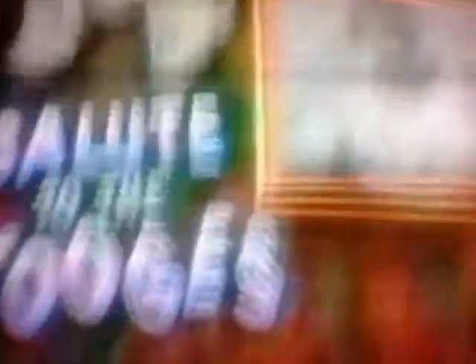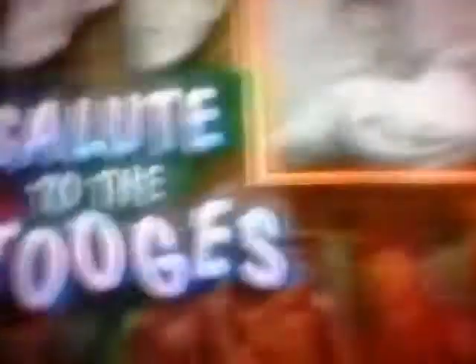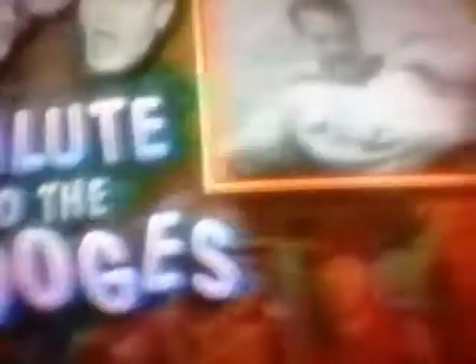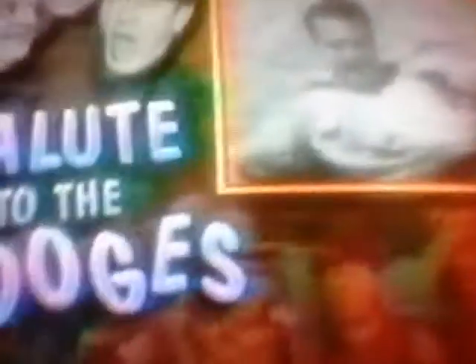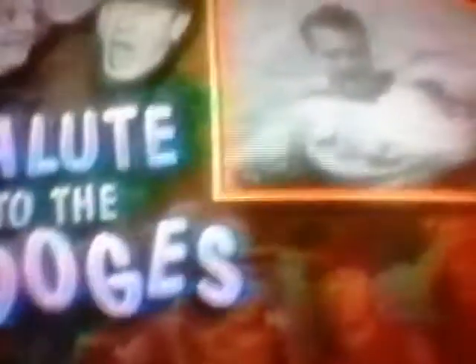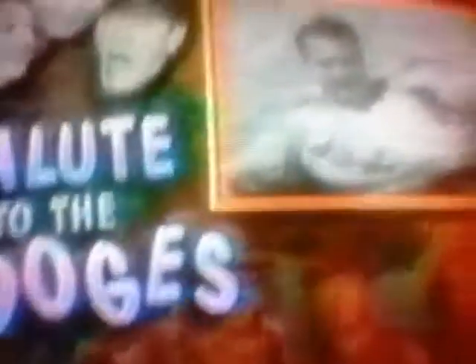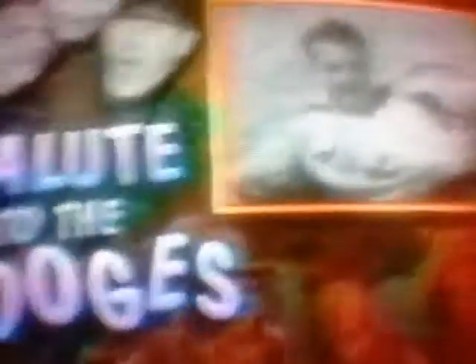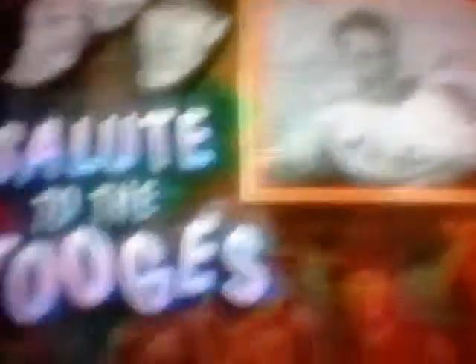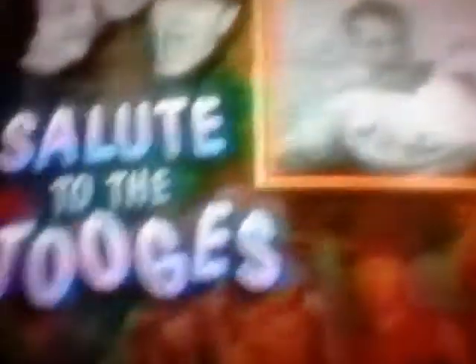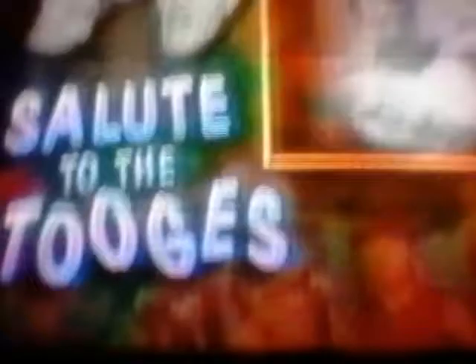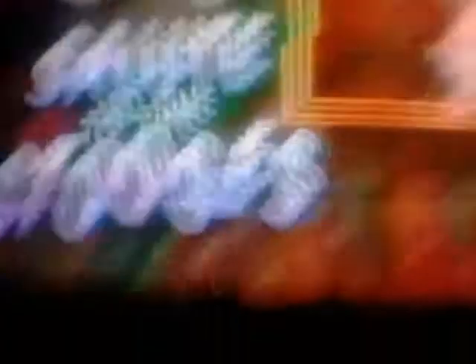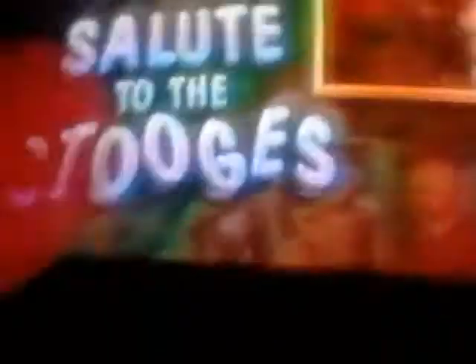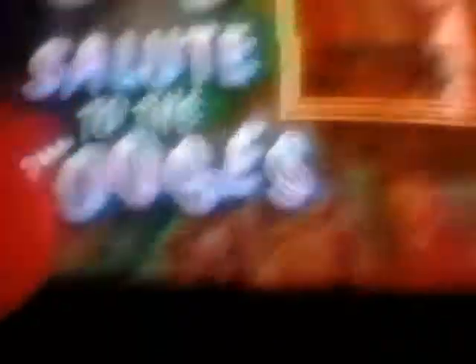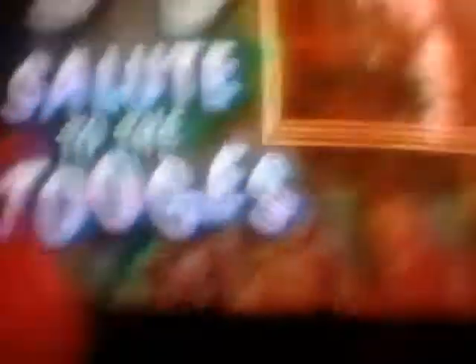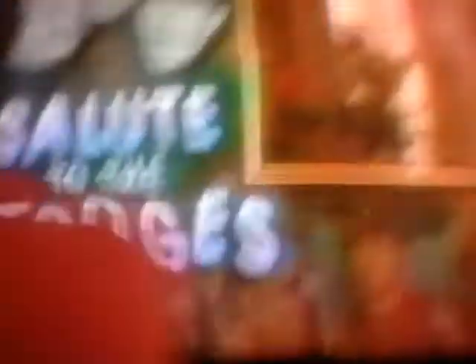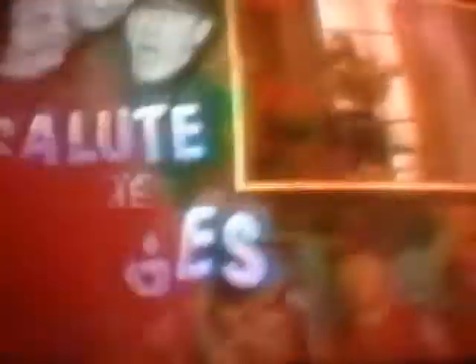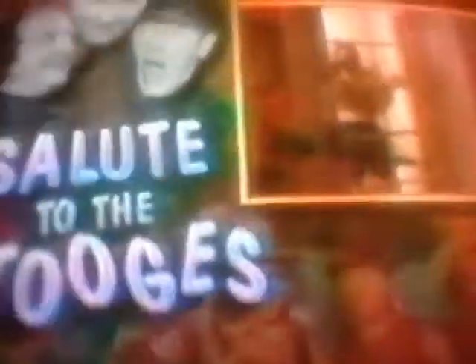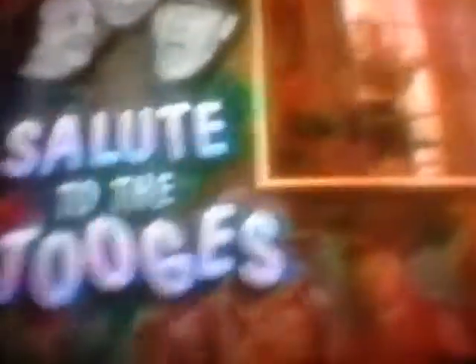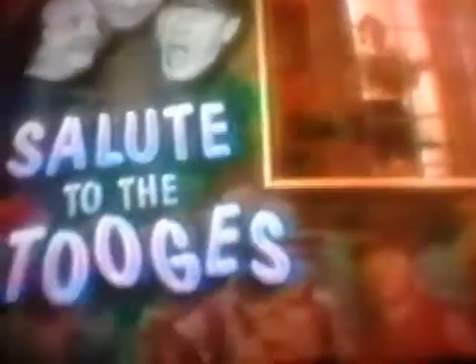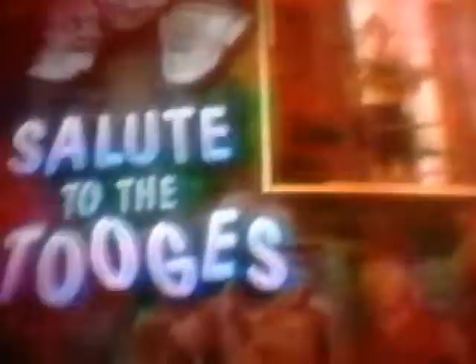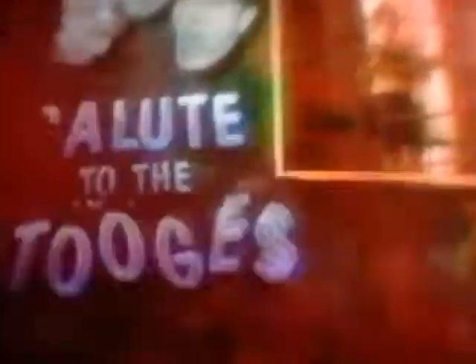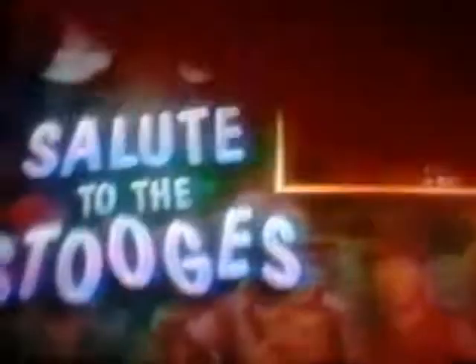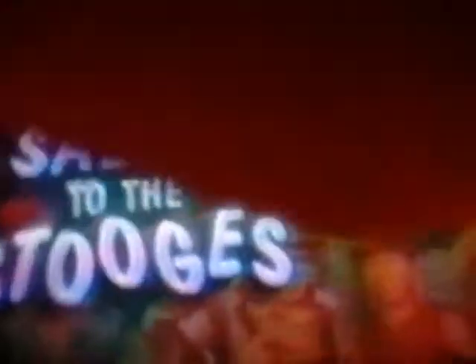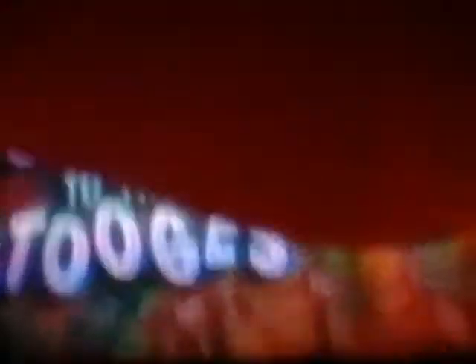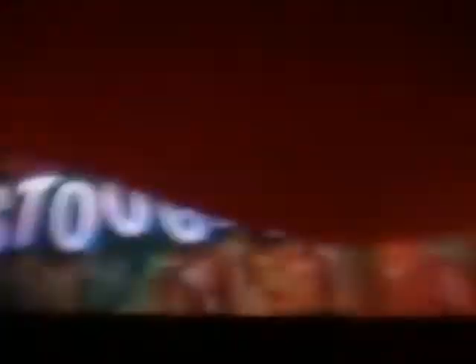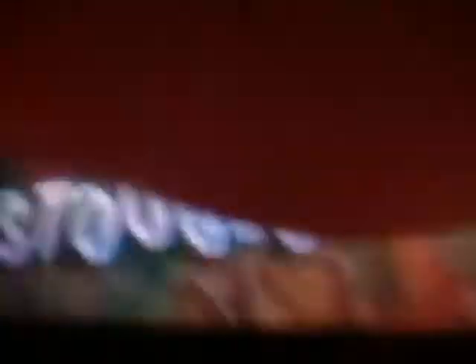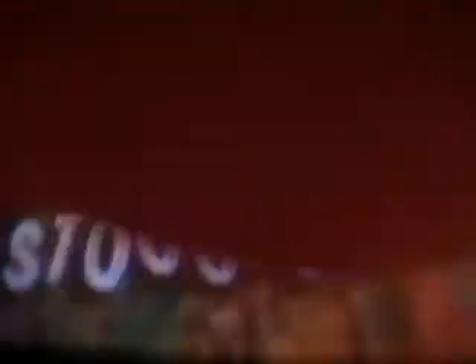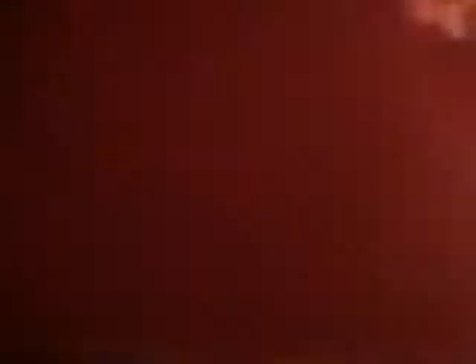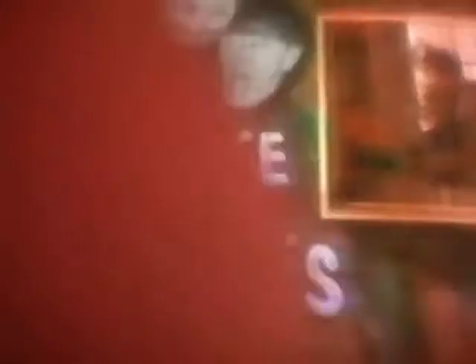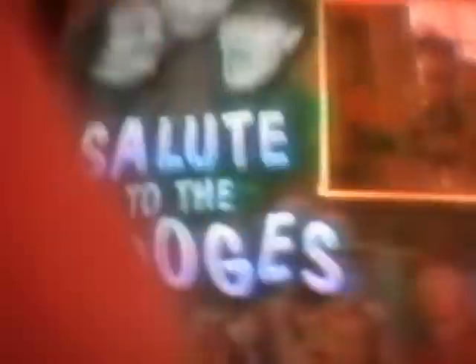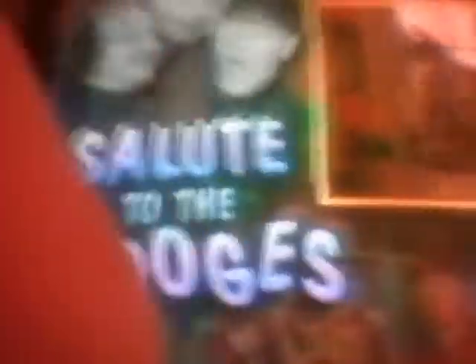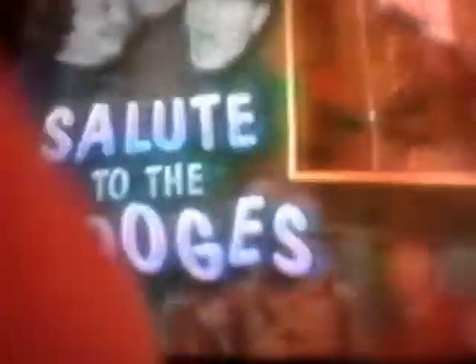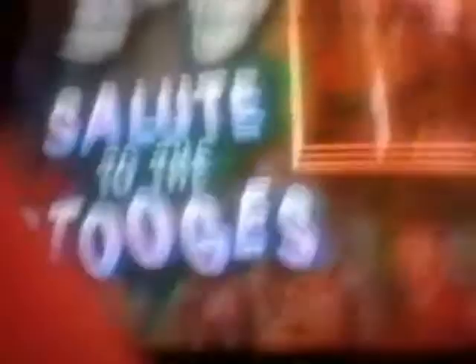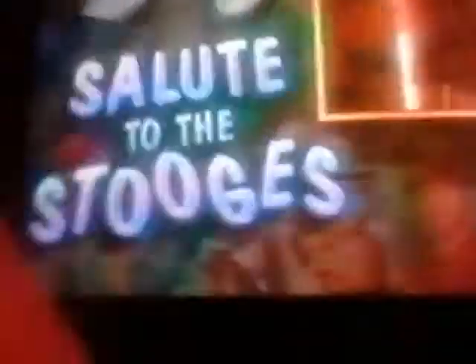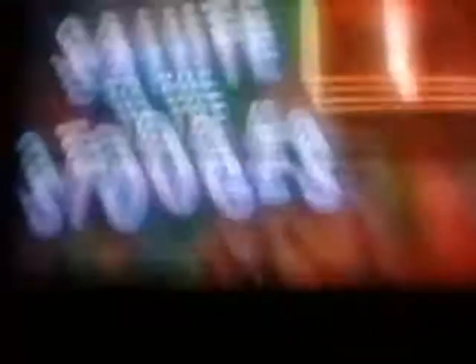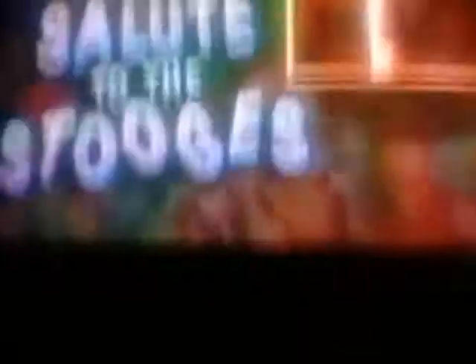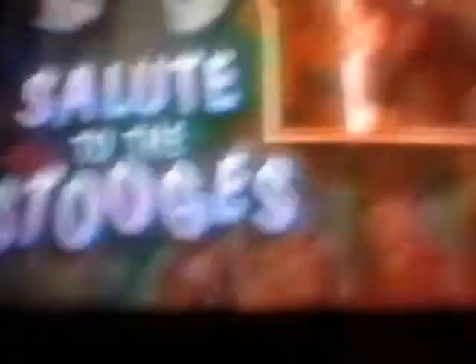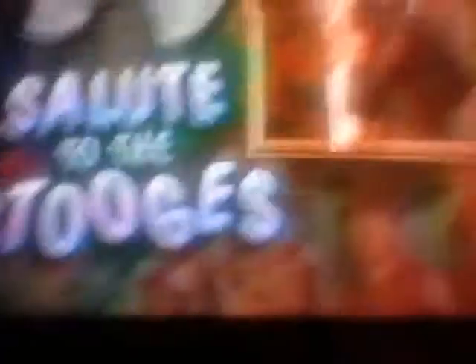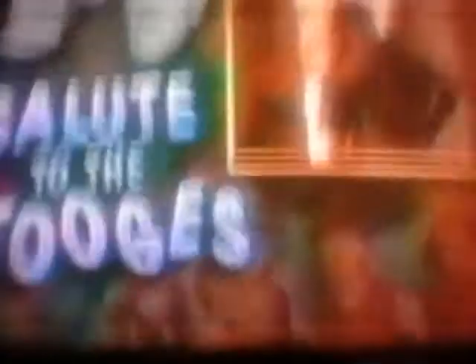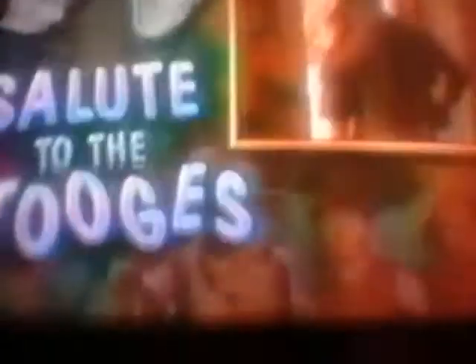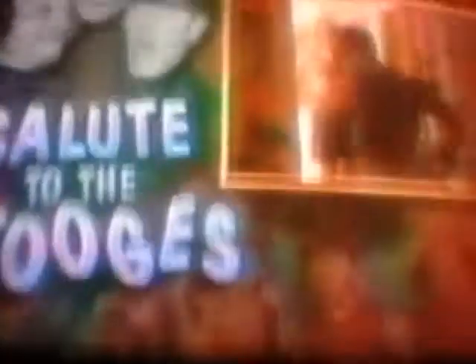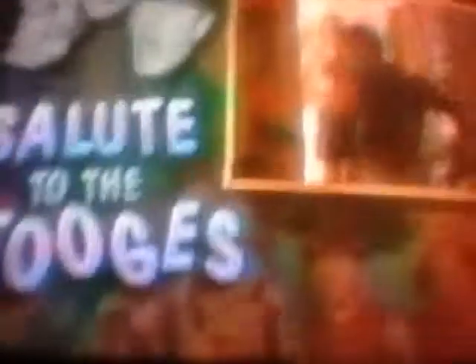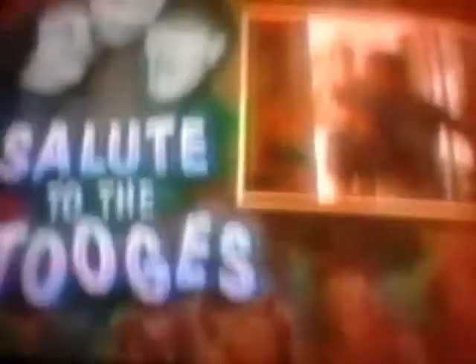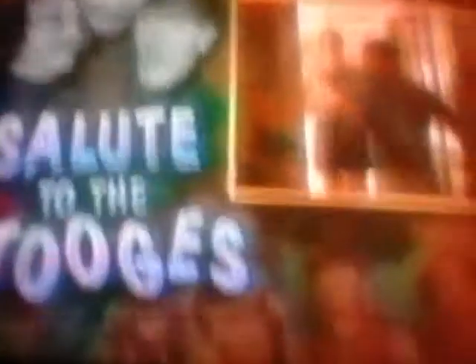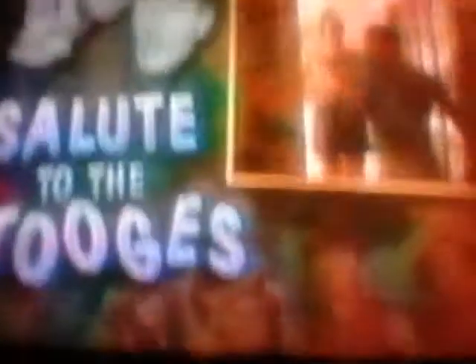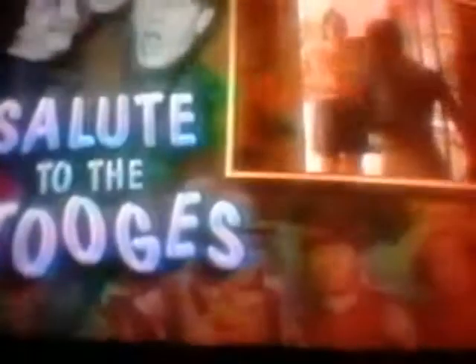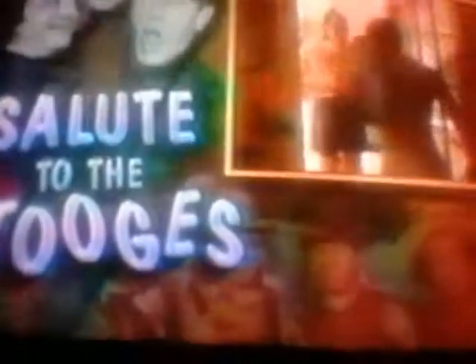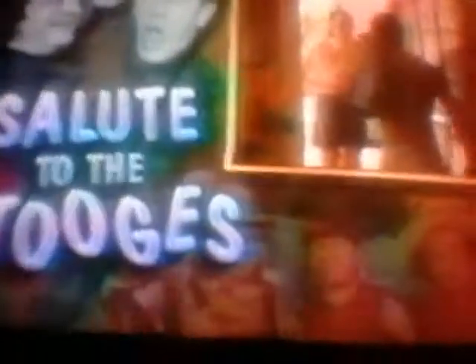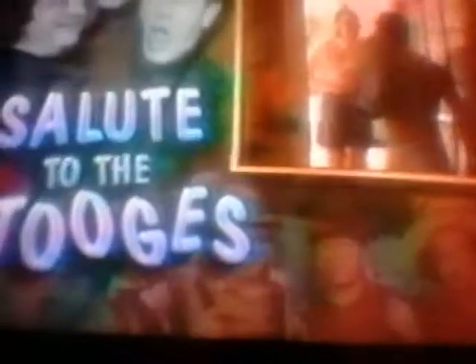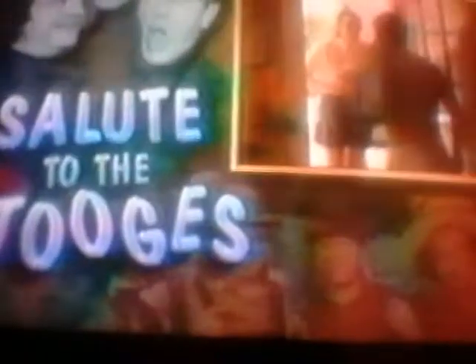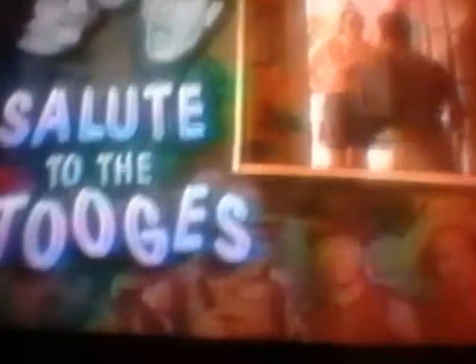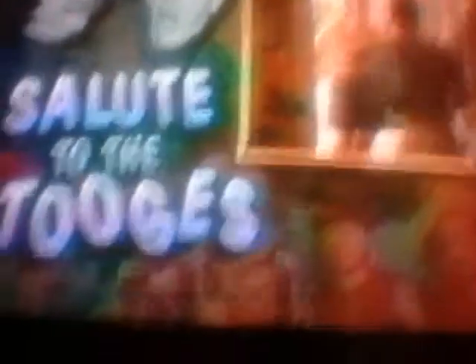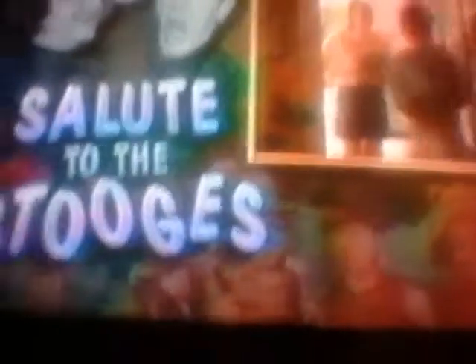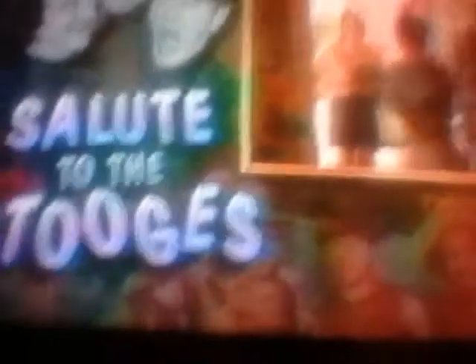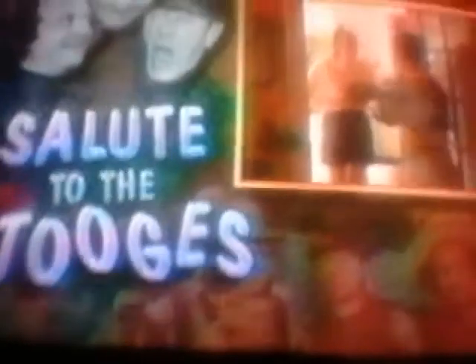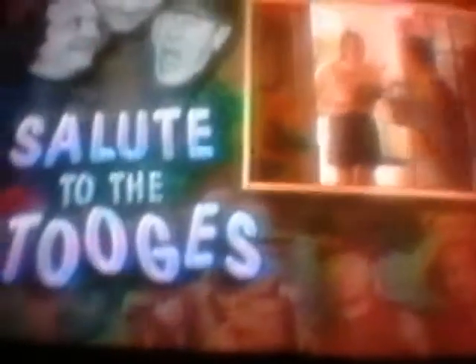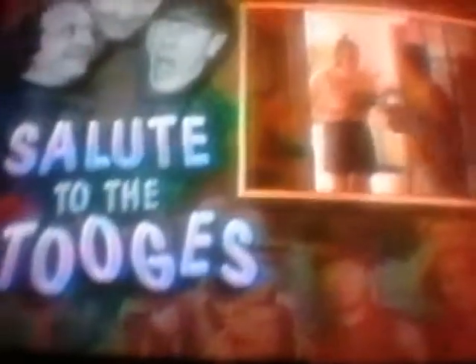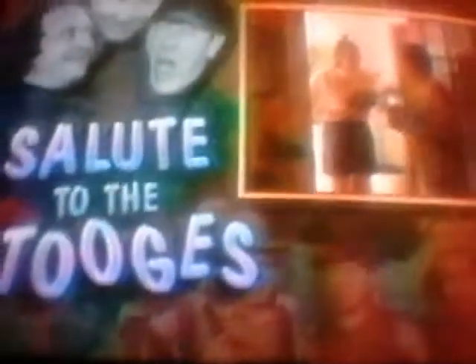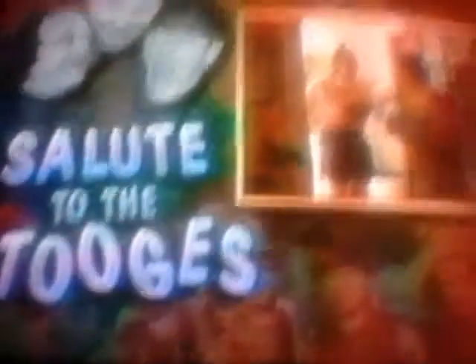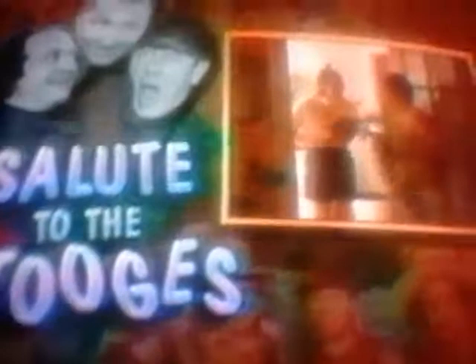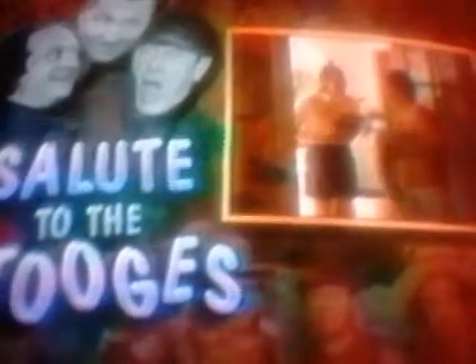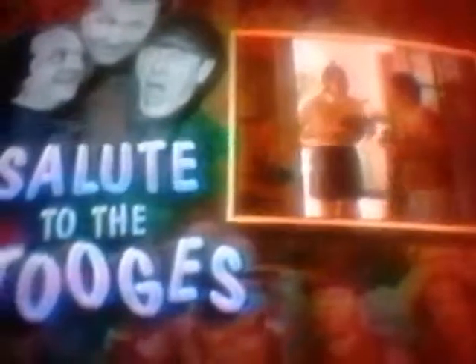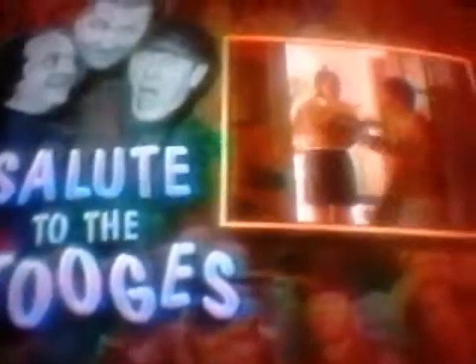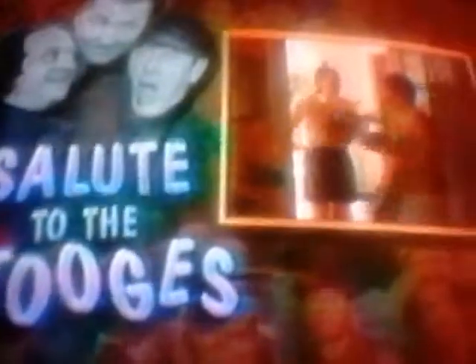Wayne as a stooge, and when we return, Jeff Altman with a practical guide to stoojery.